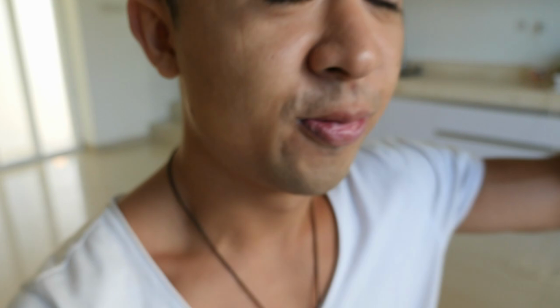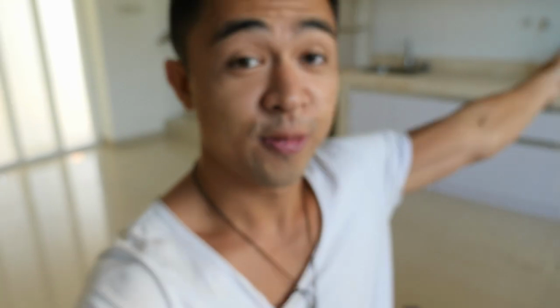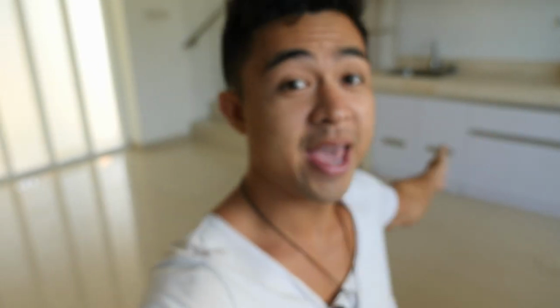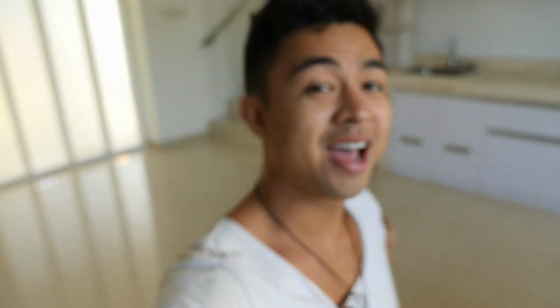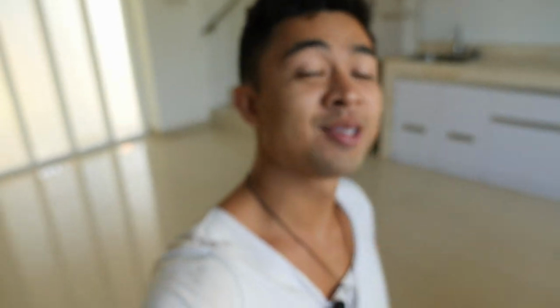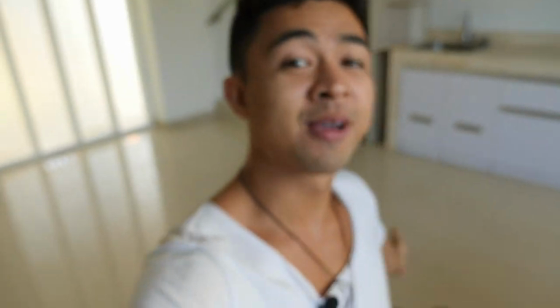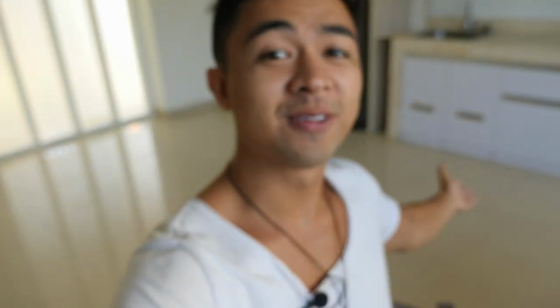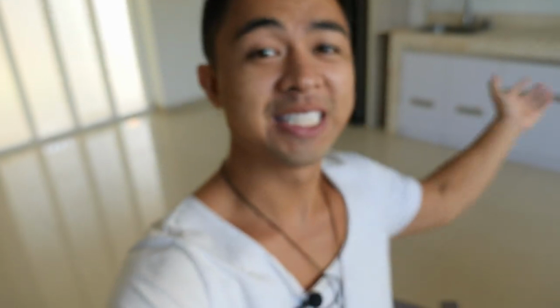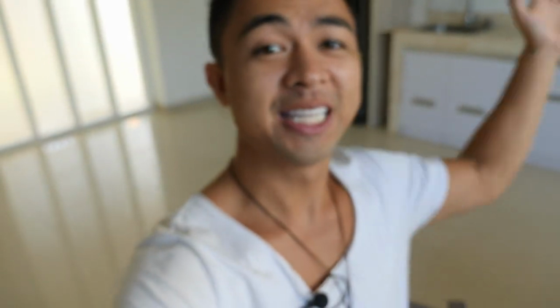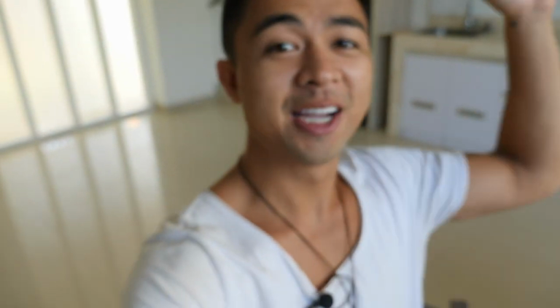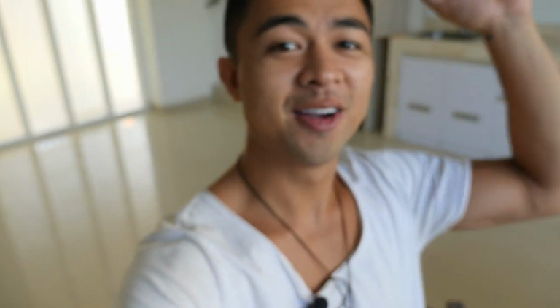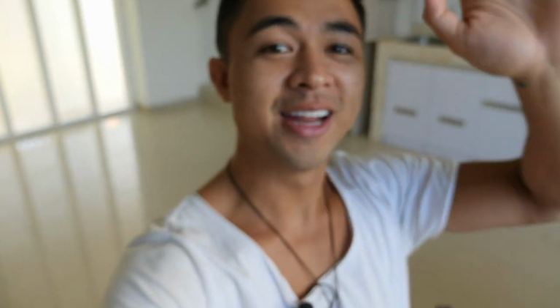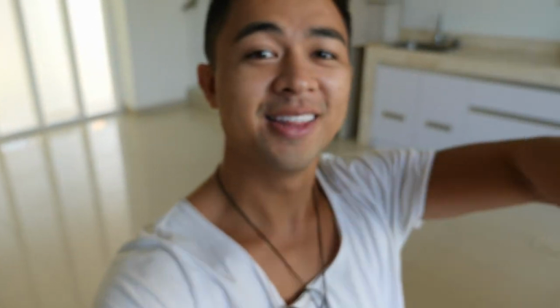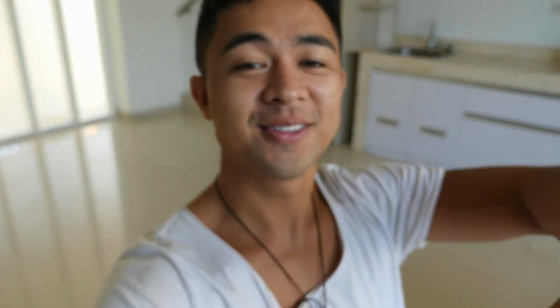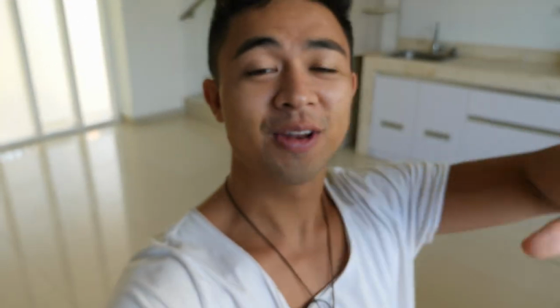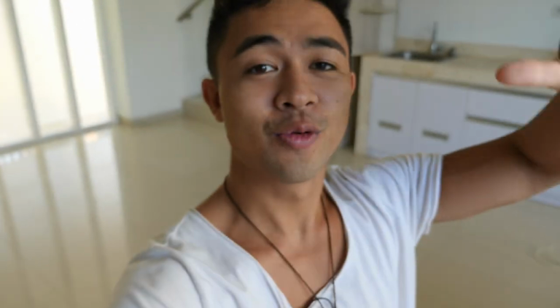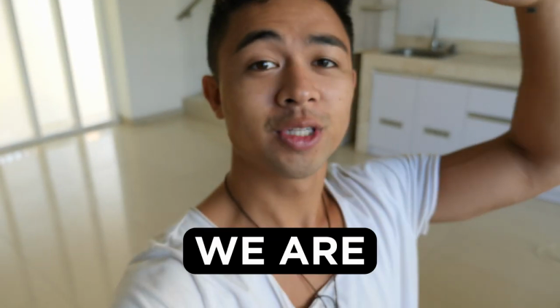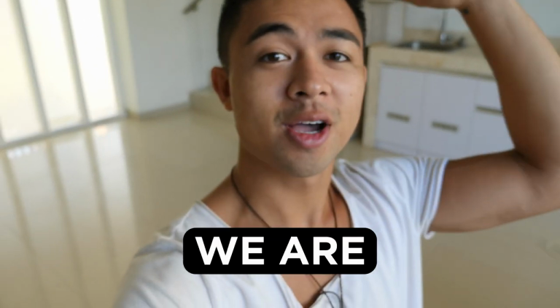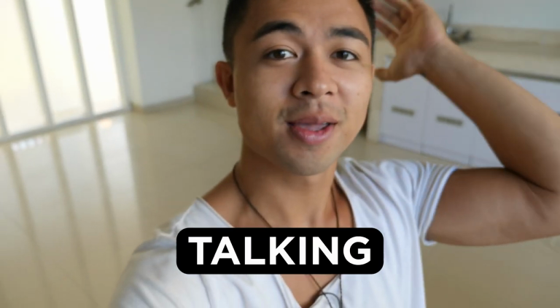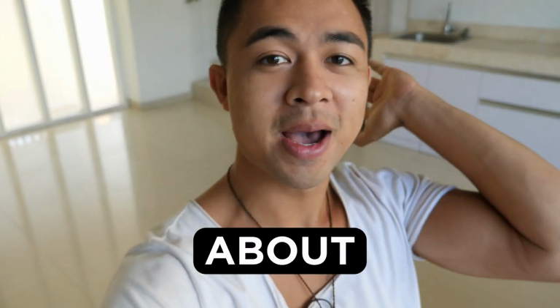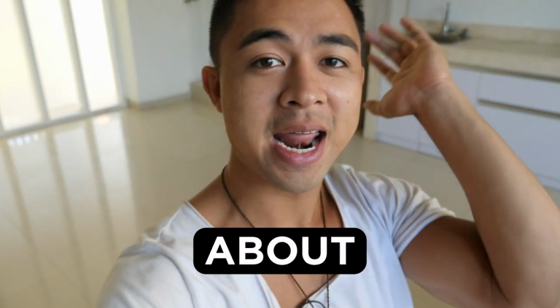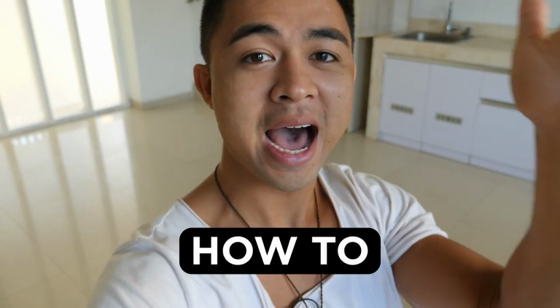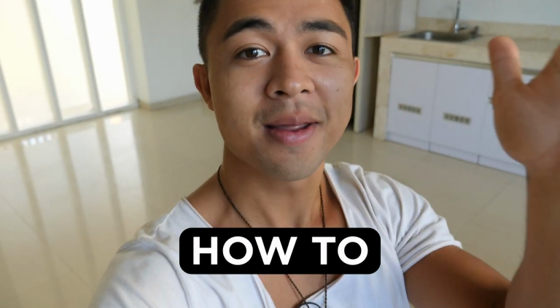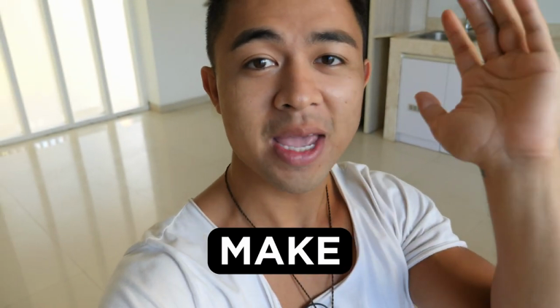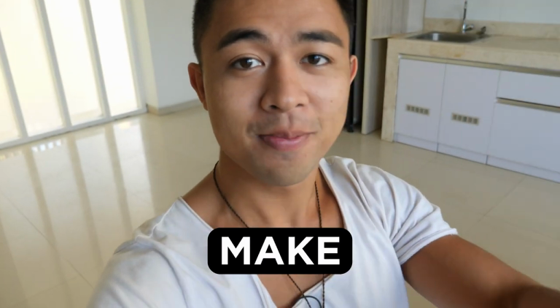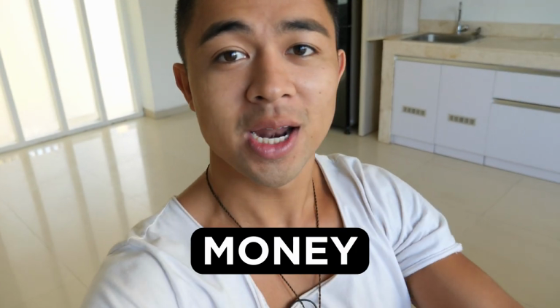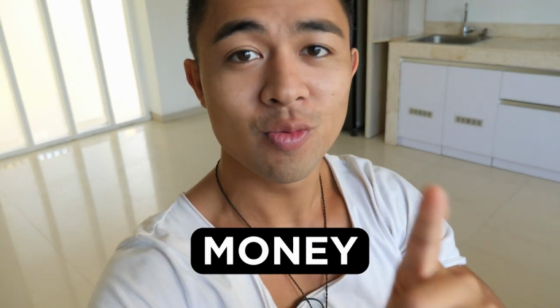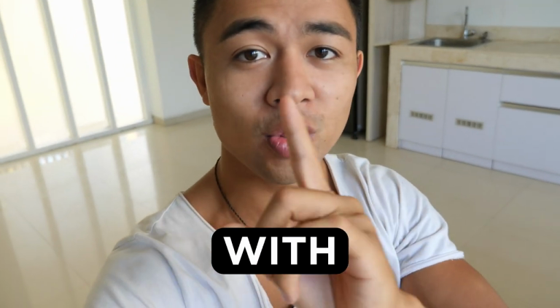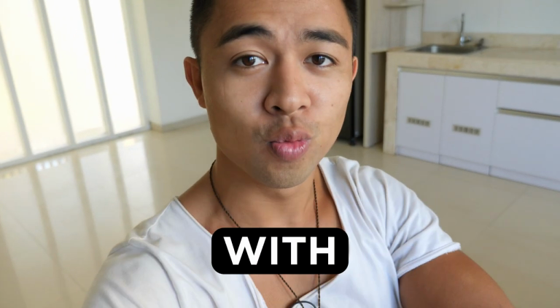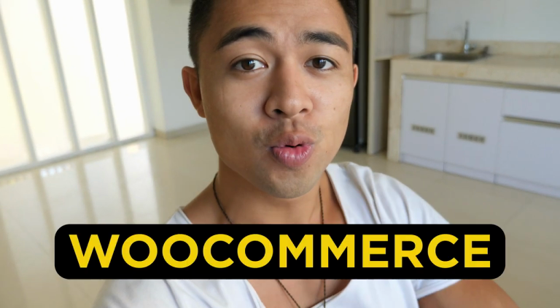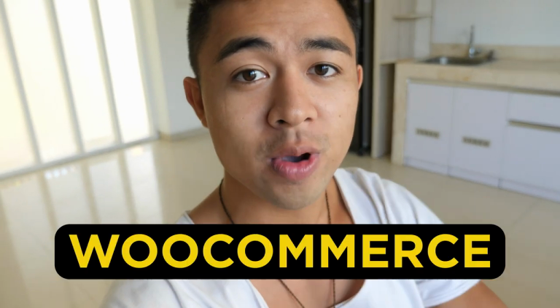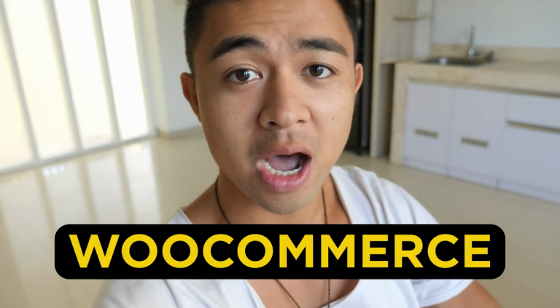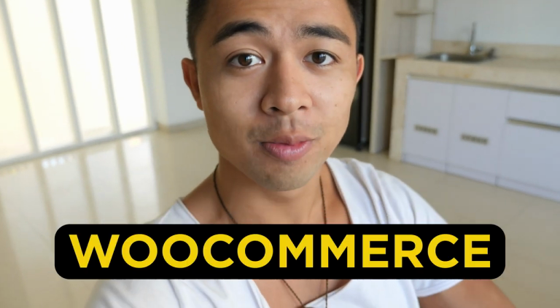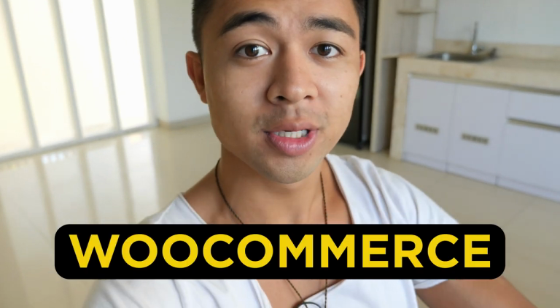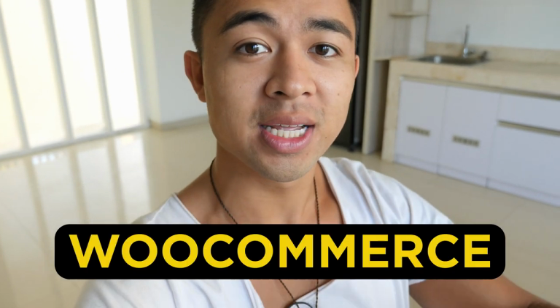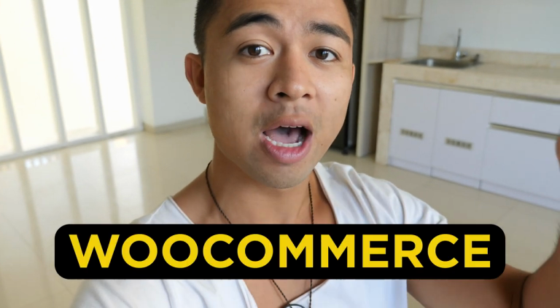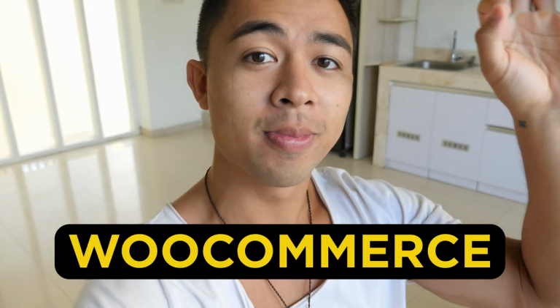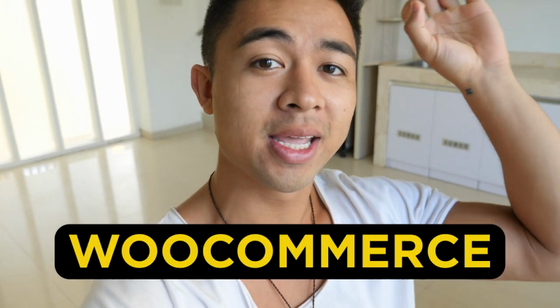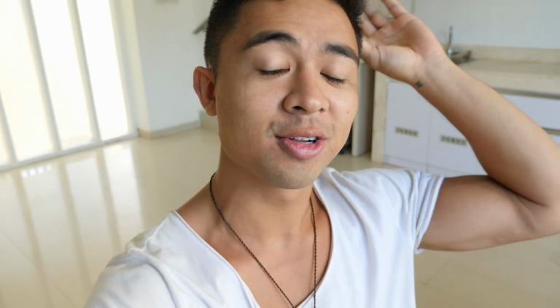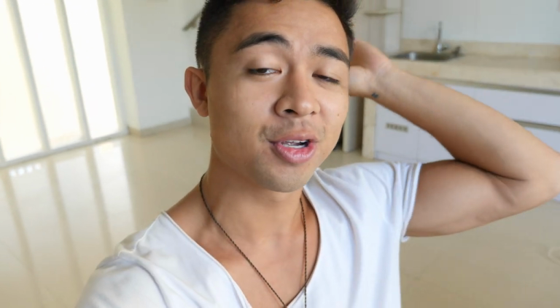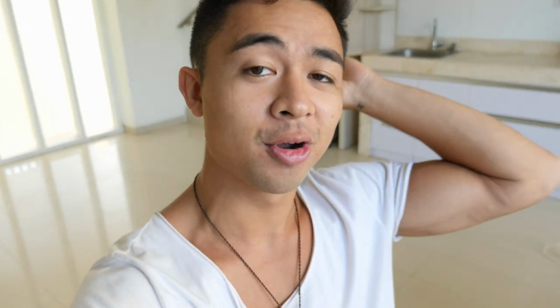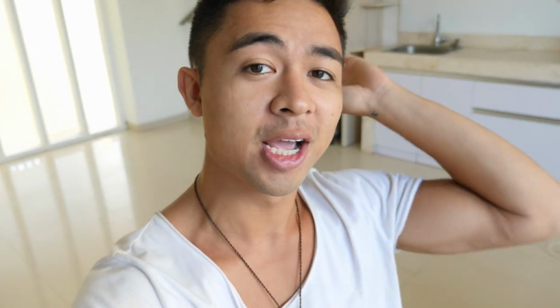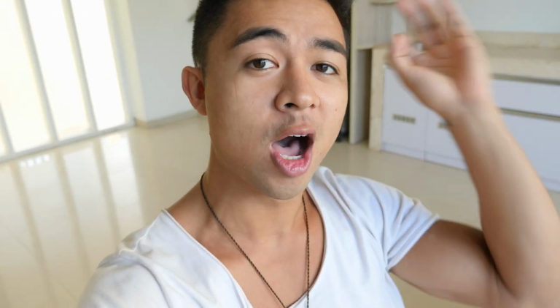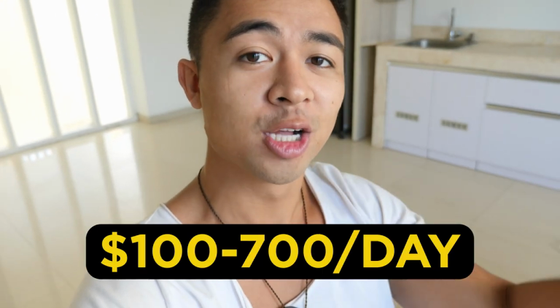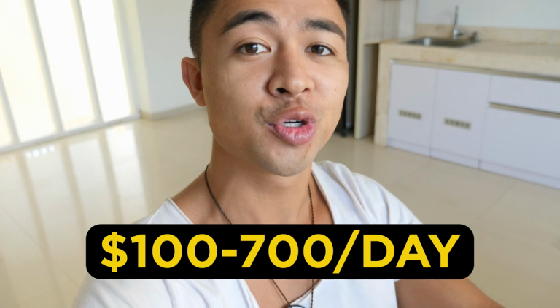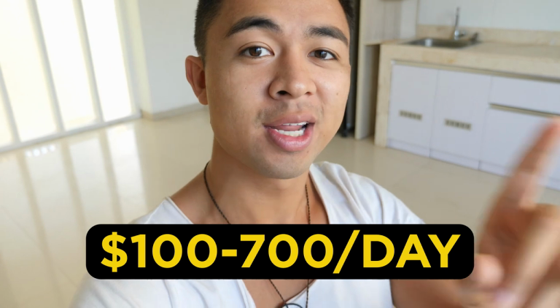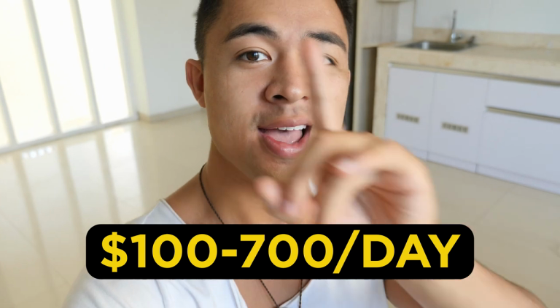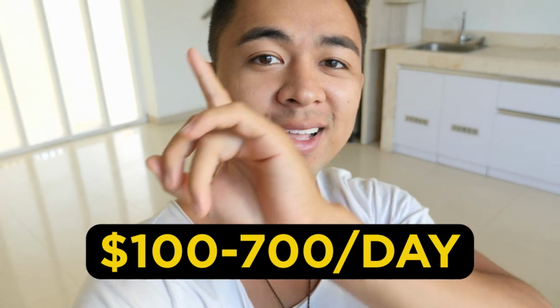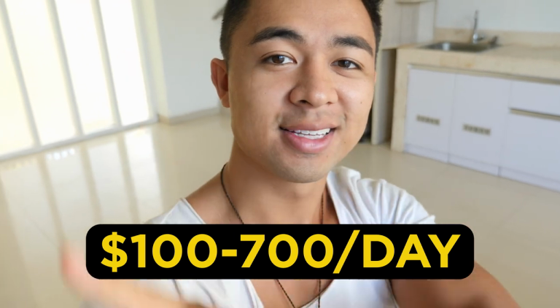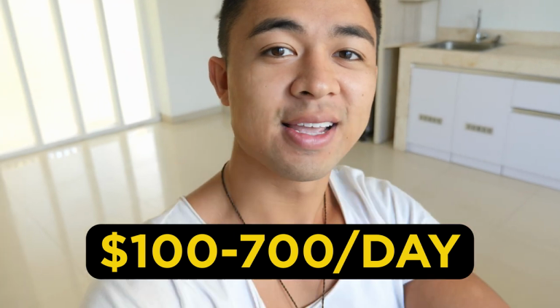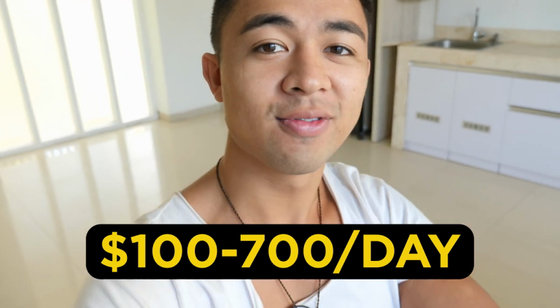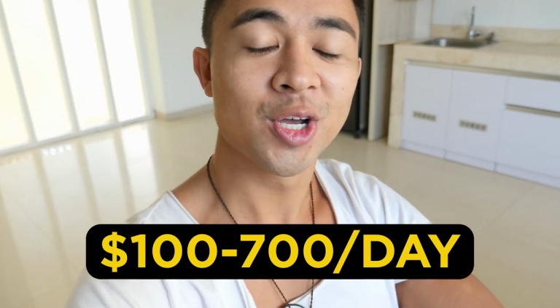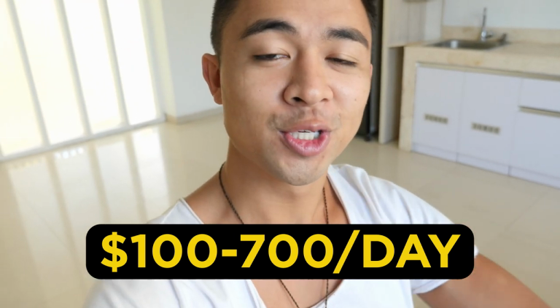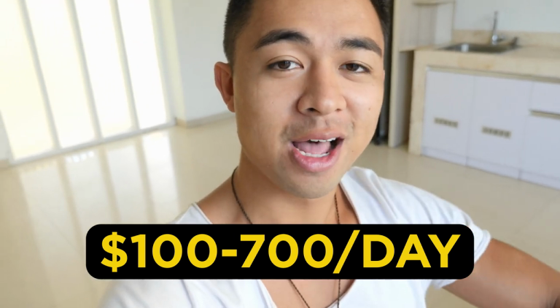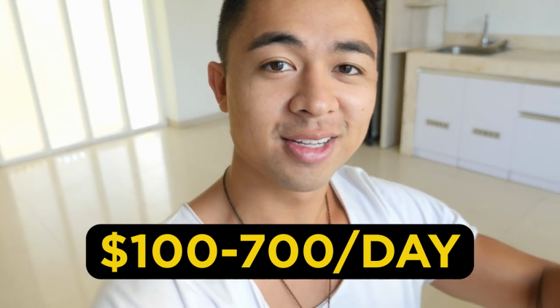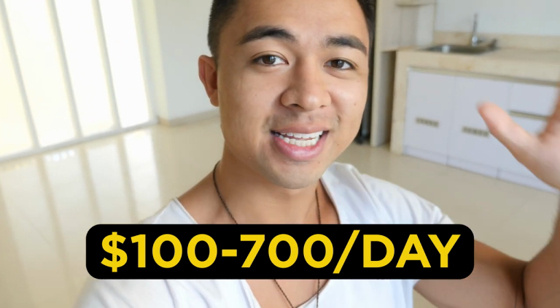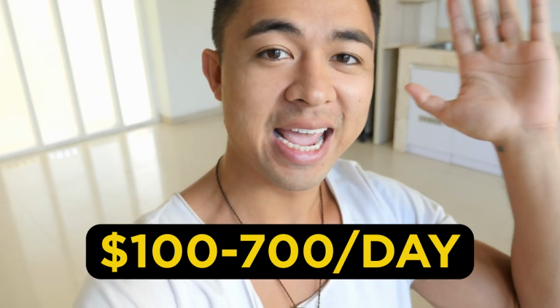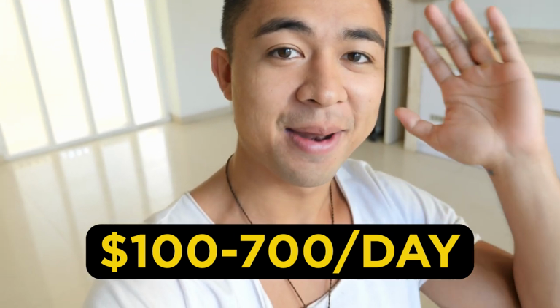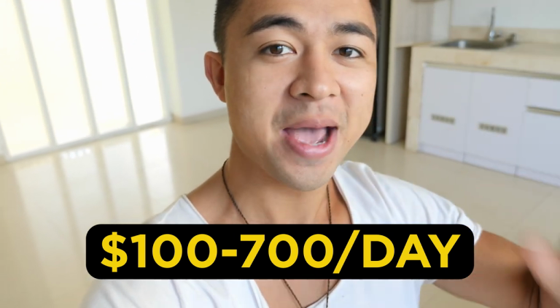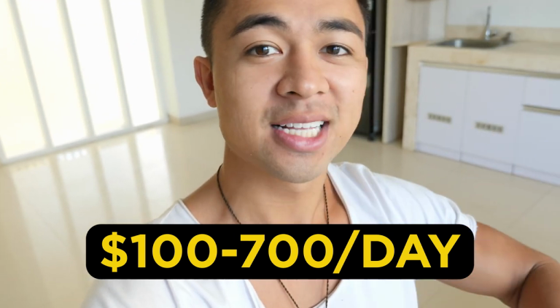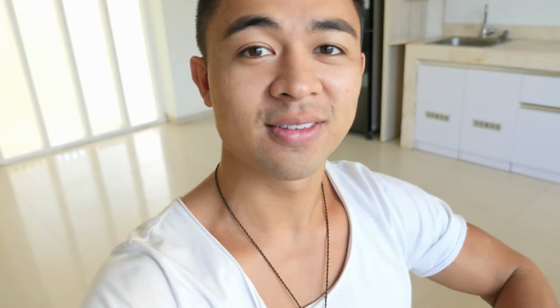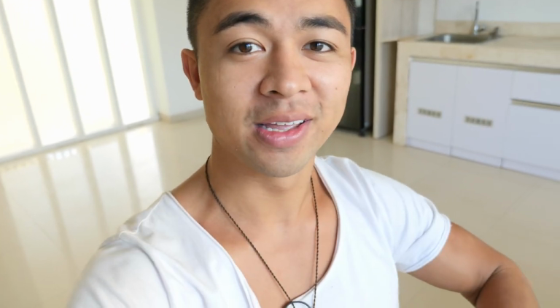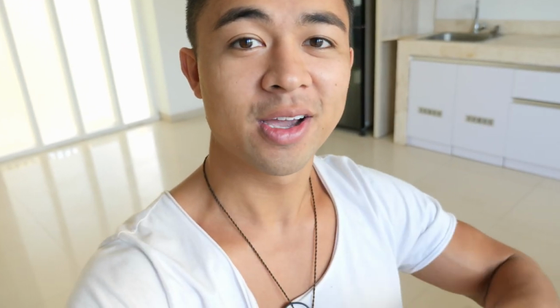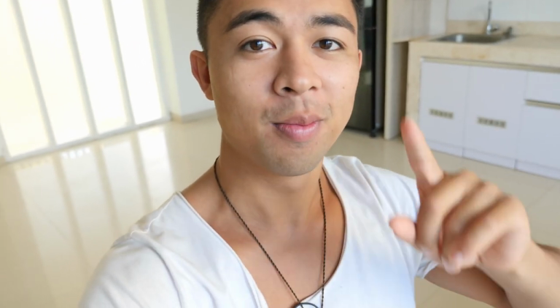Hey guys, Mike Facile here. In this video we're talking about how to make money with WooCommerce and how beginners are earning $100 to $700 a day in passive income.